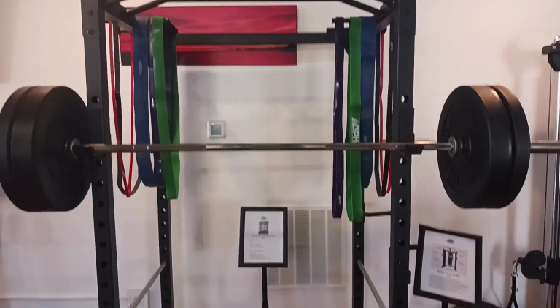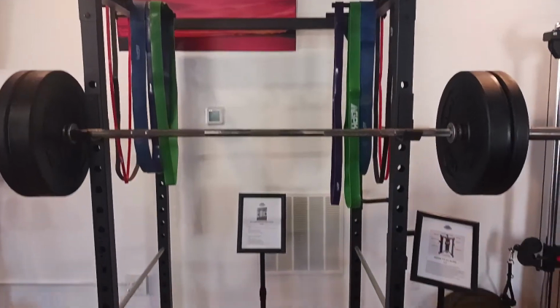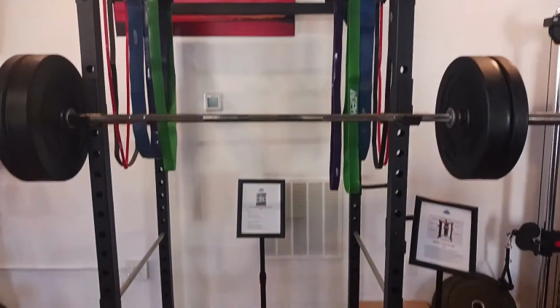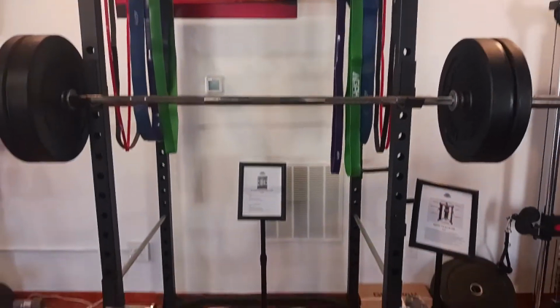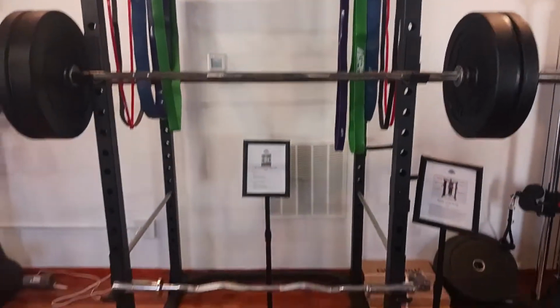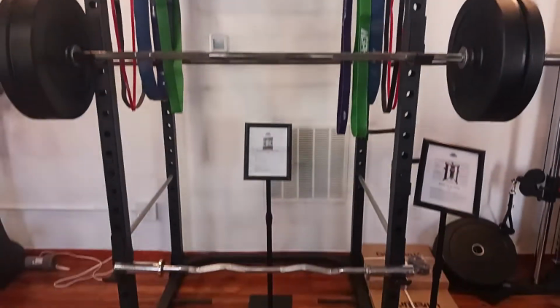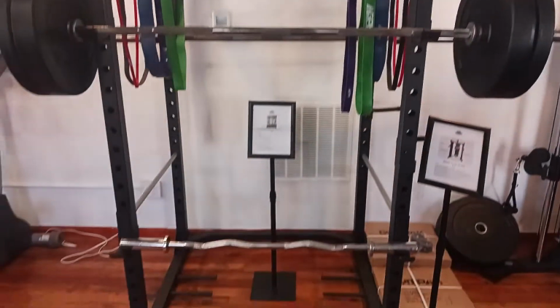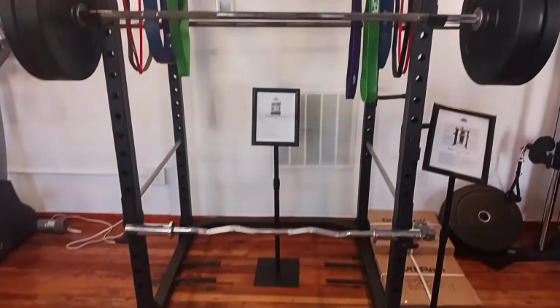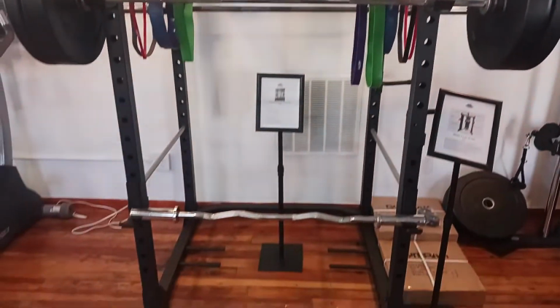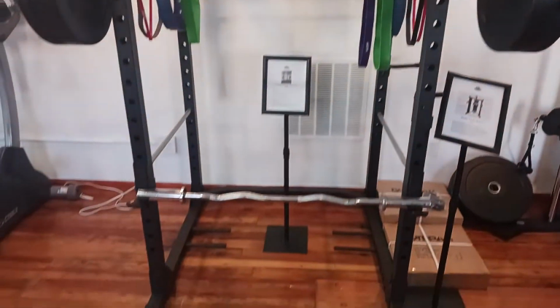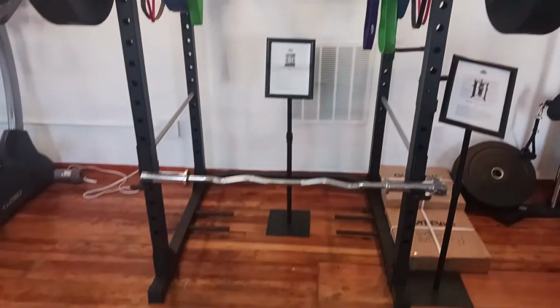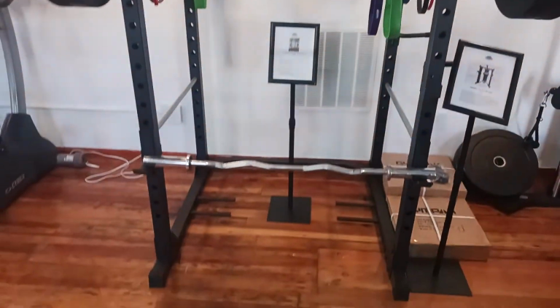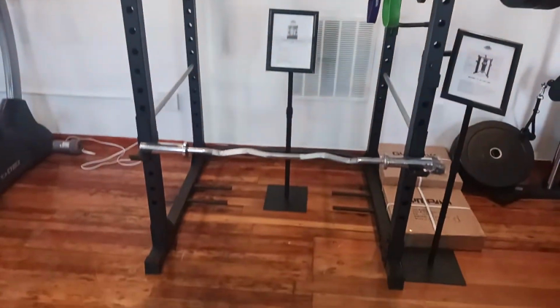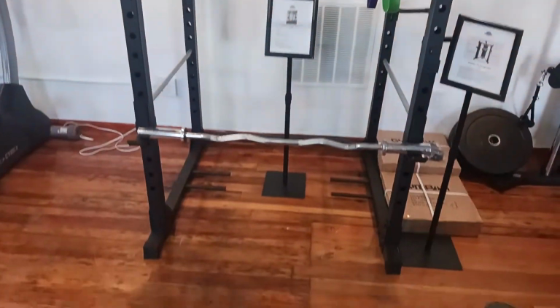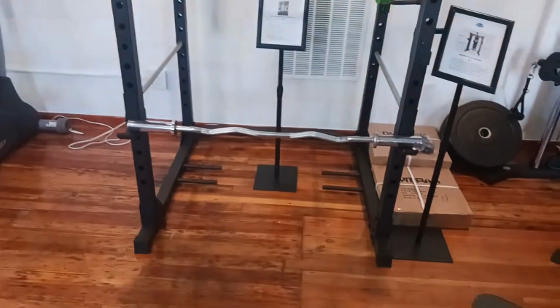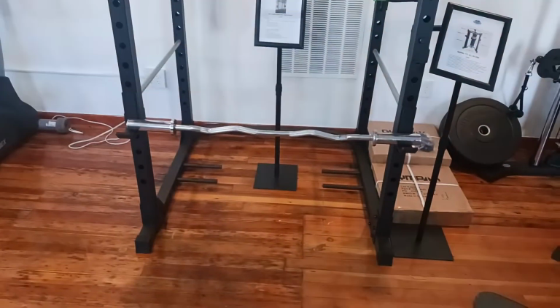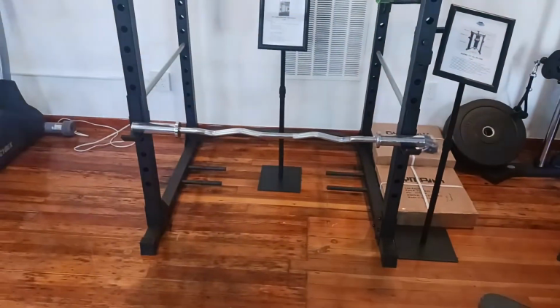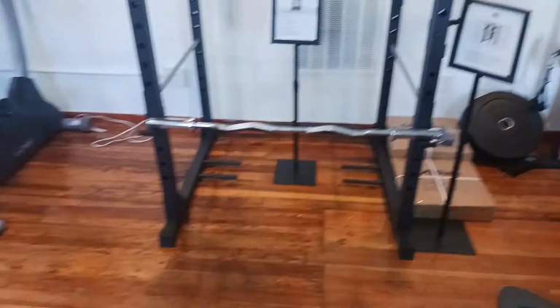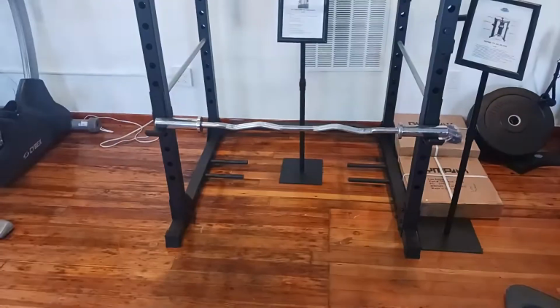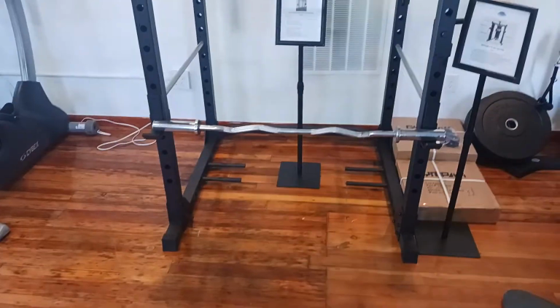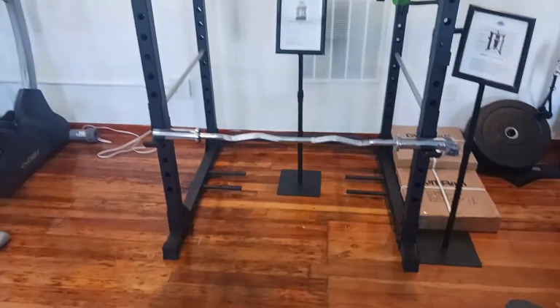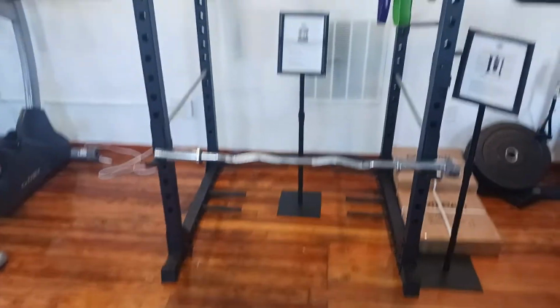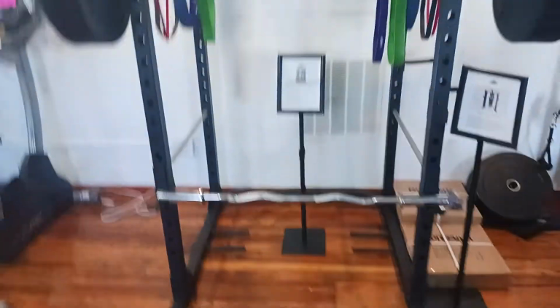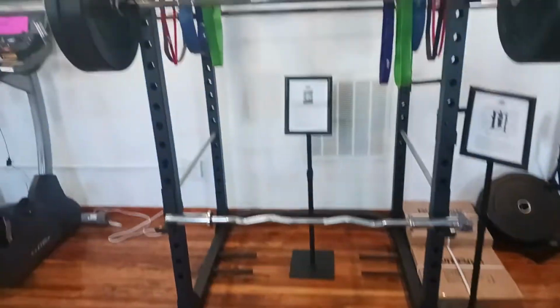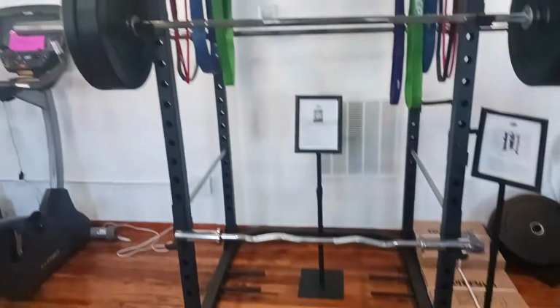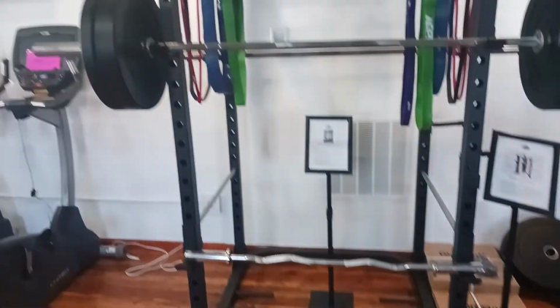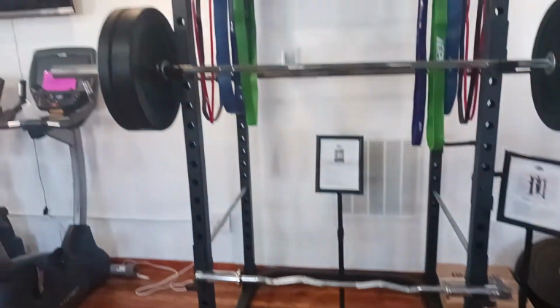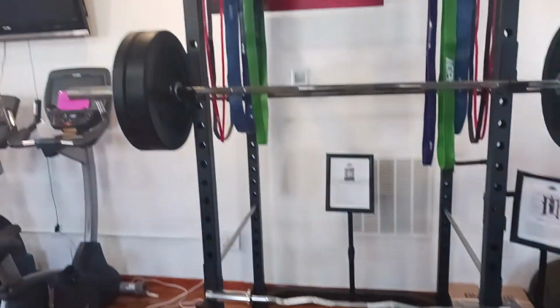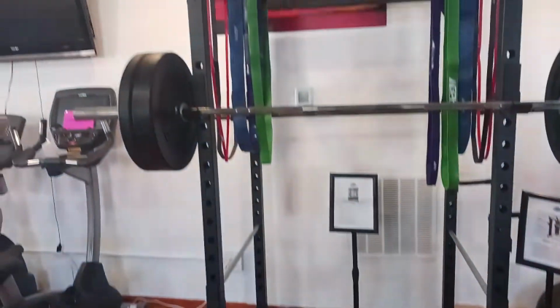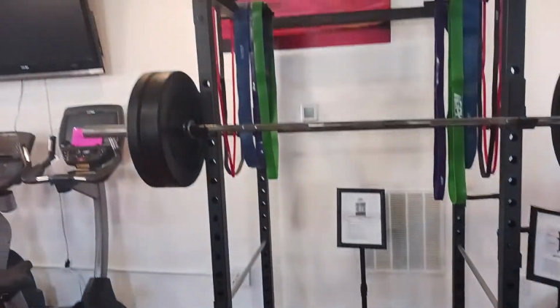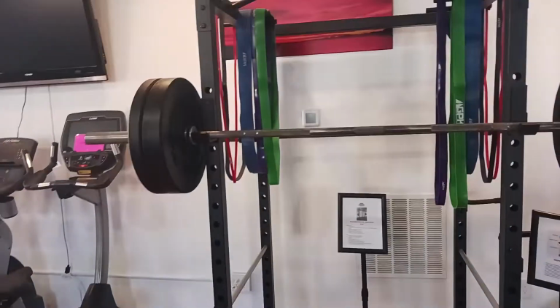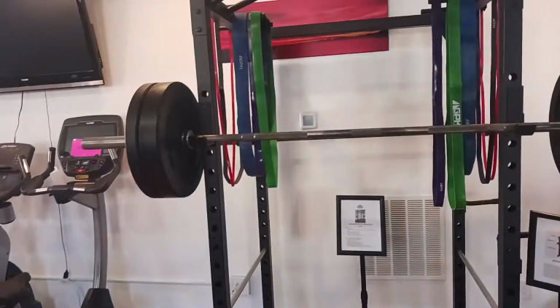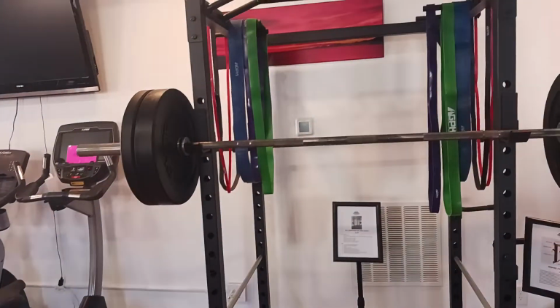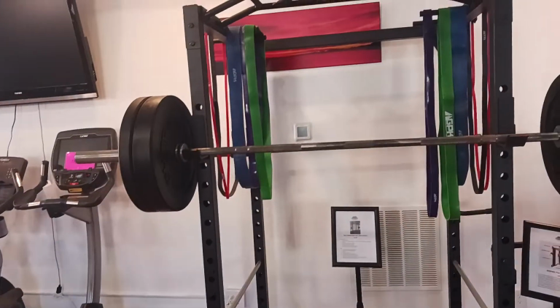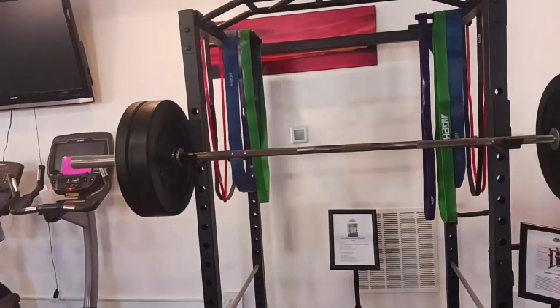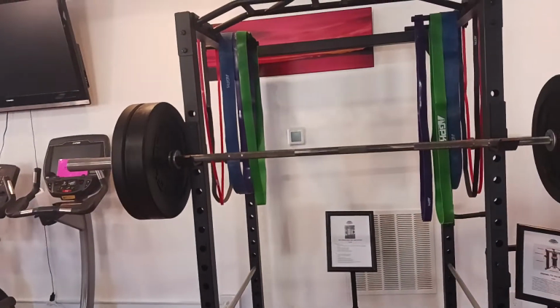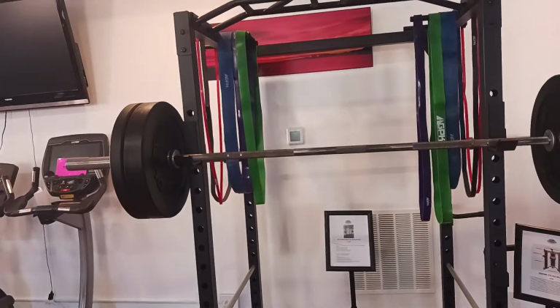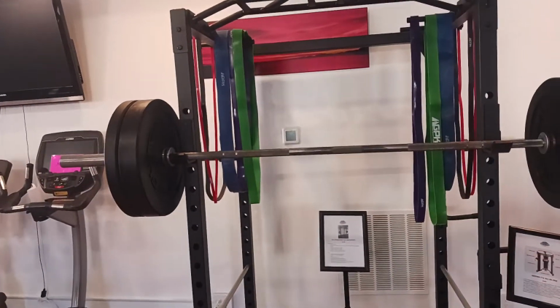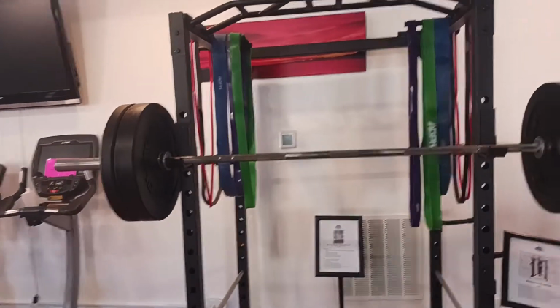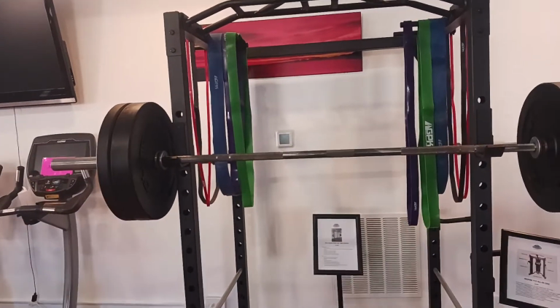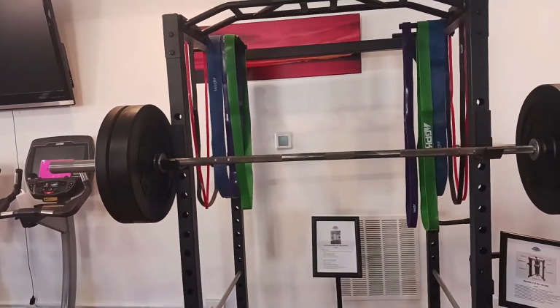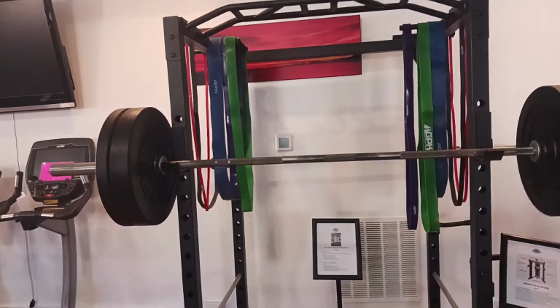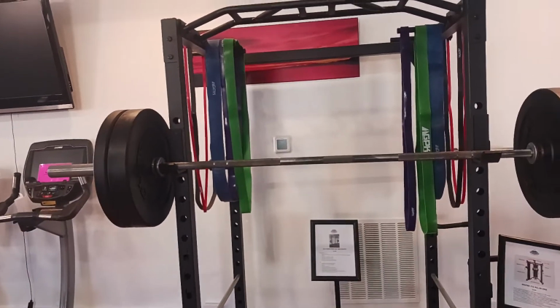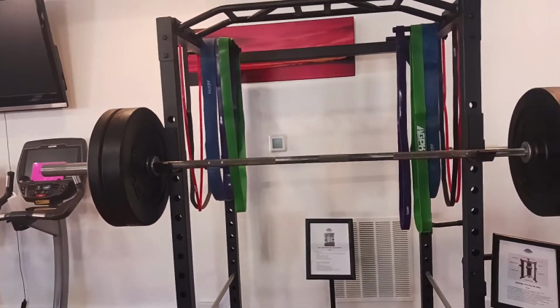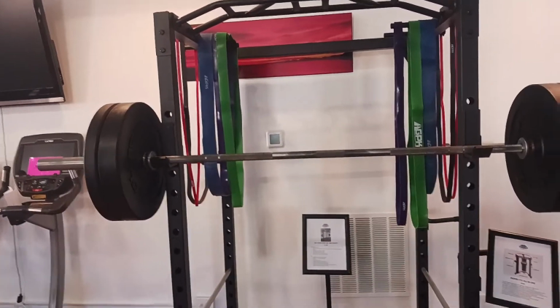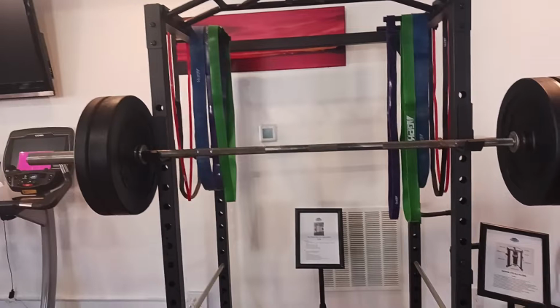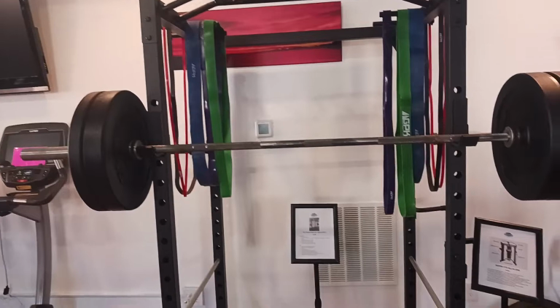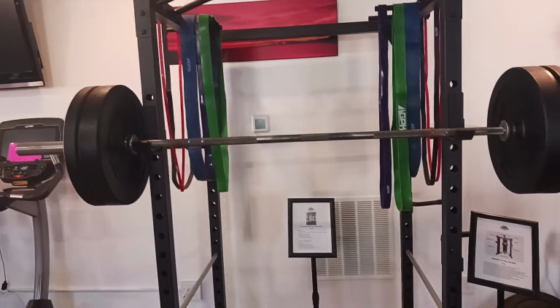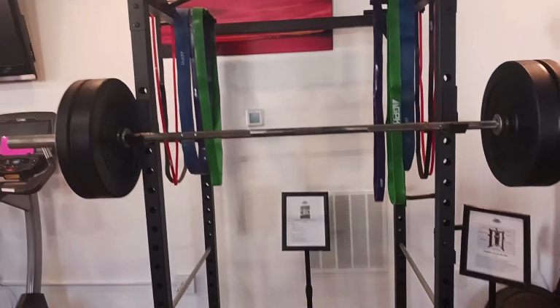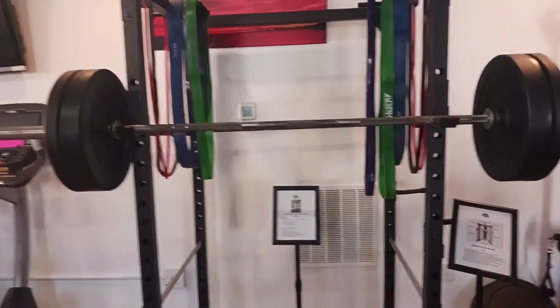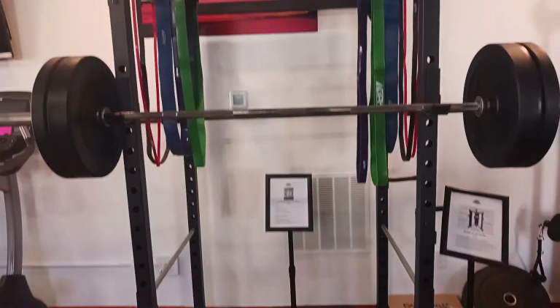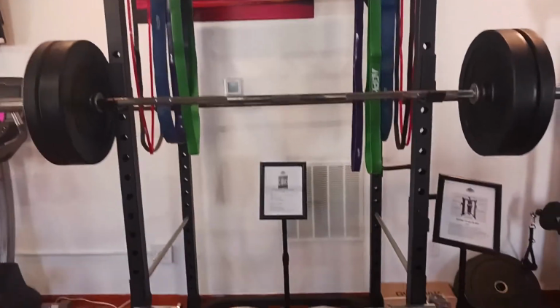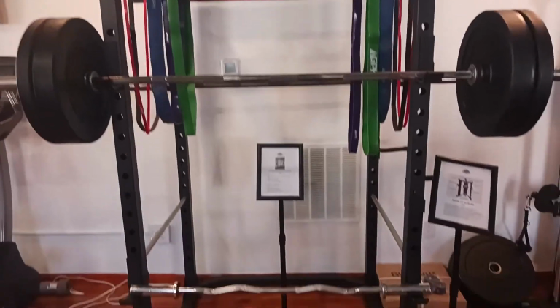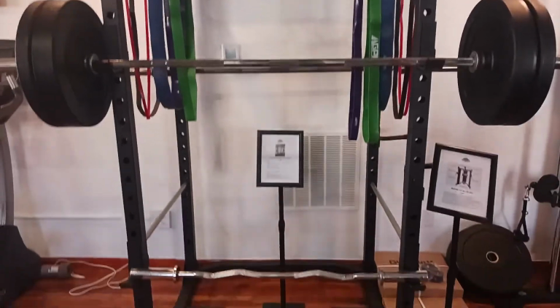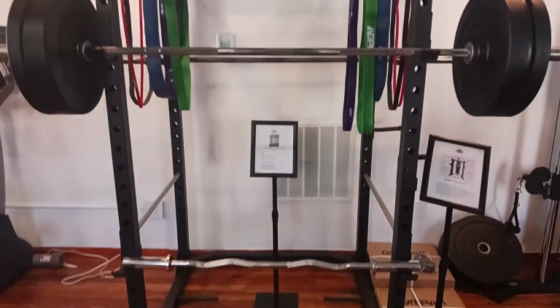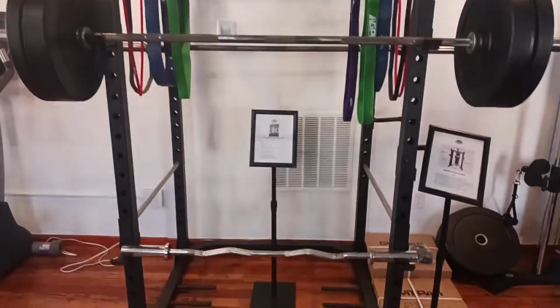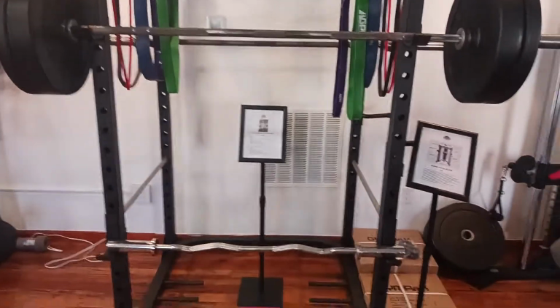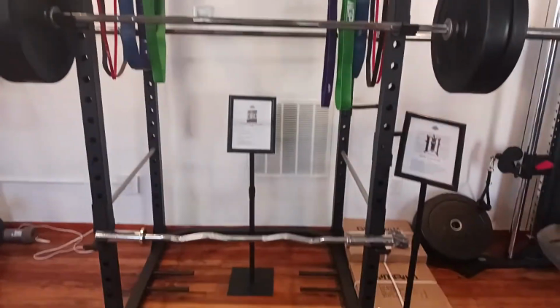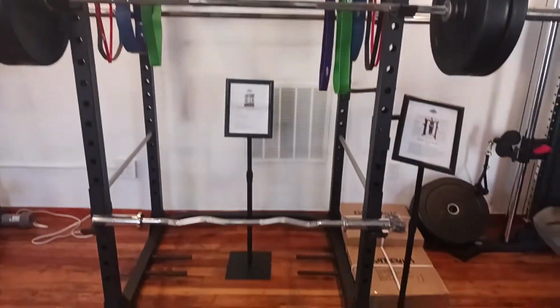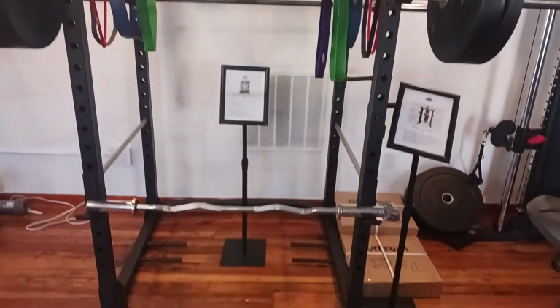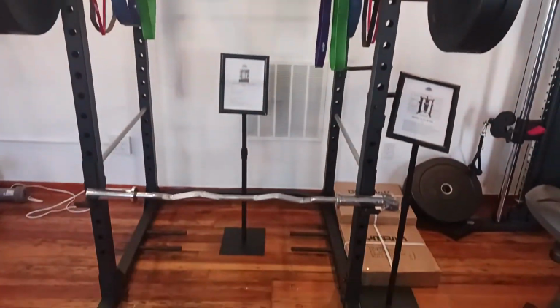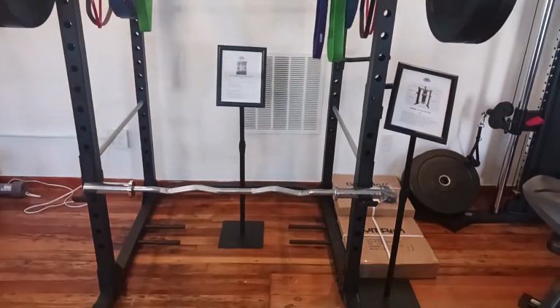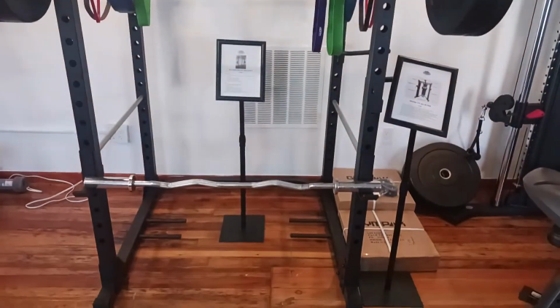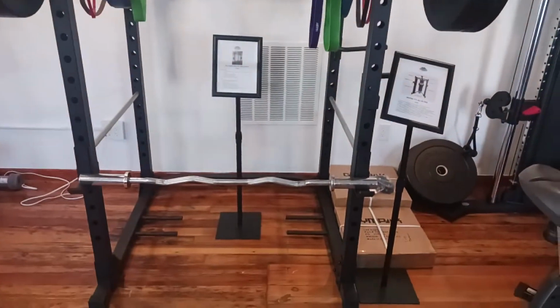Hey guys, welcome back to the Colorado Cardio YouTube channel. Today I'm going to show you guys the fully loaded heavy duty power cage.